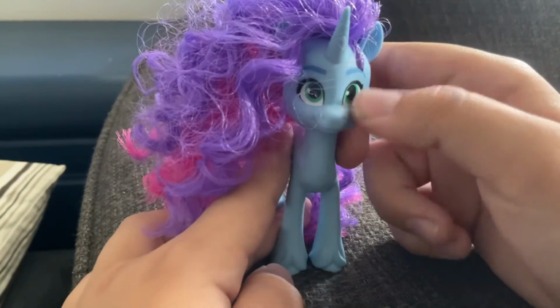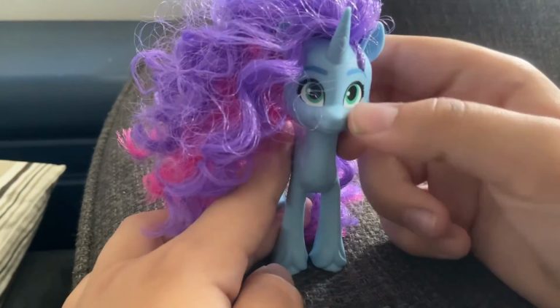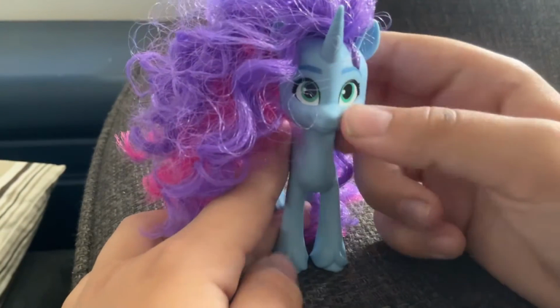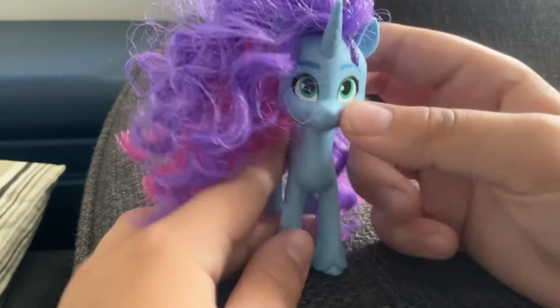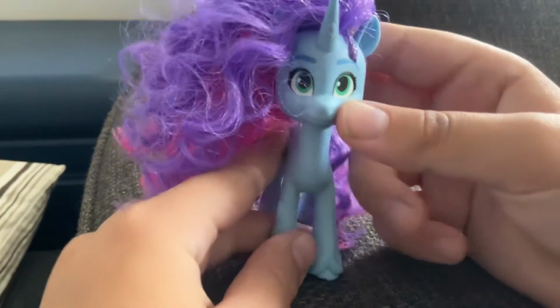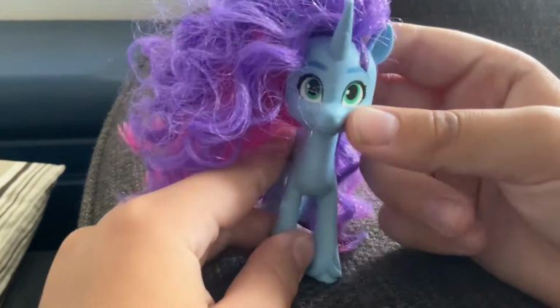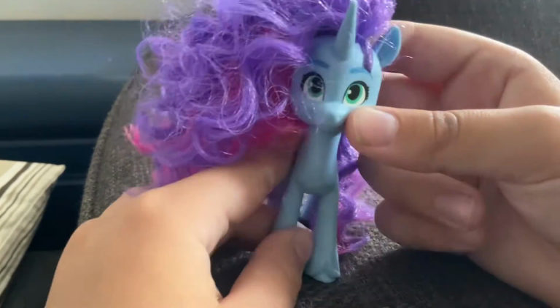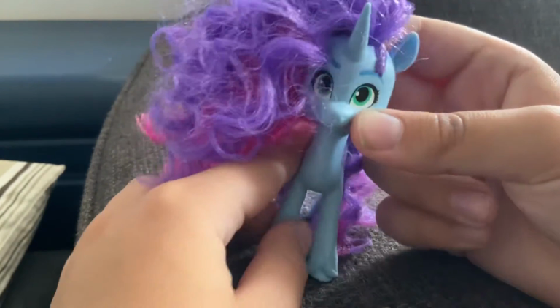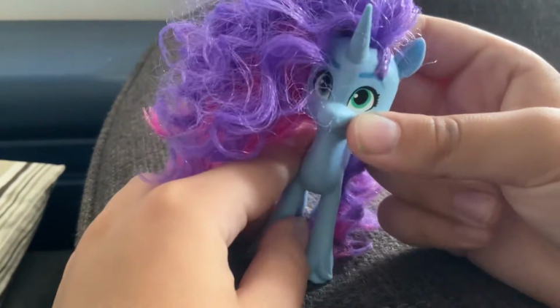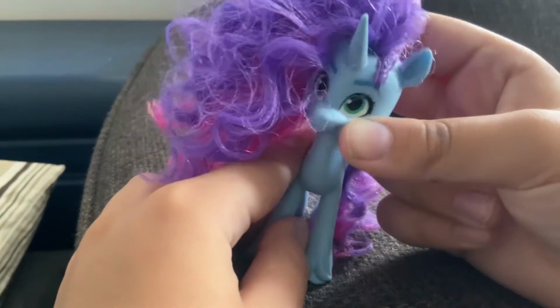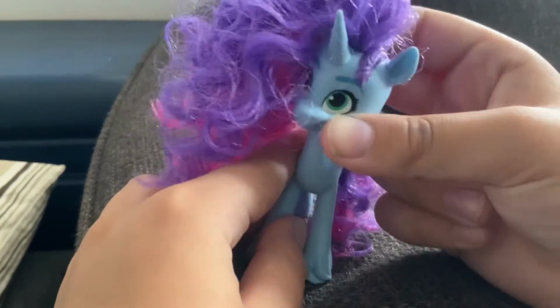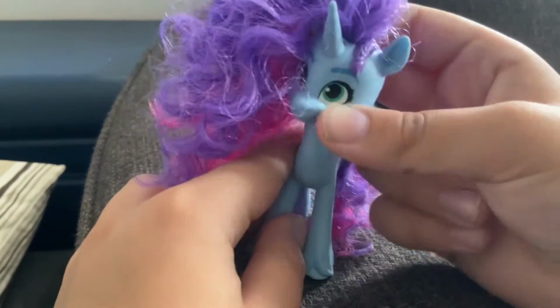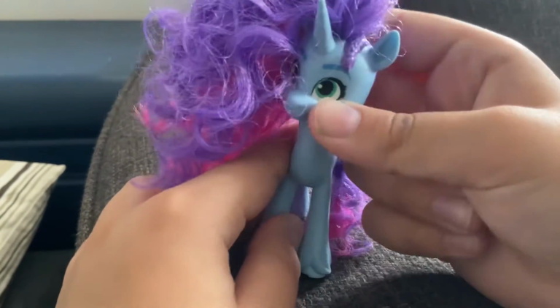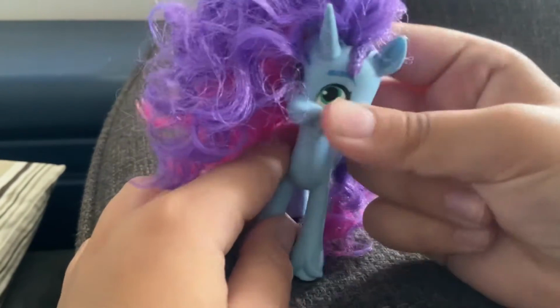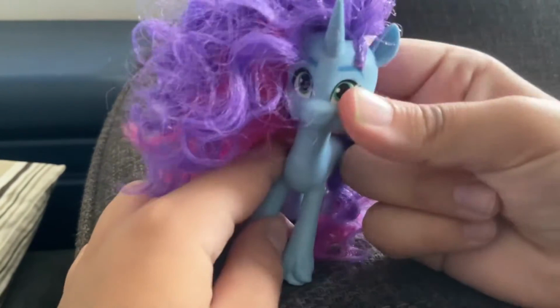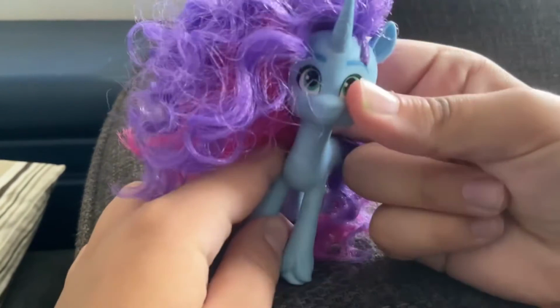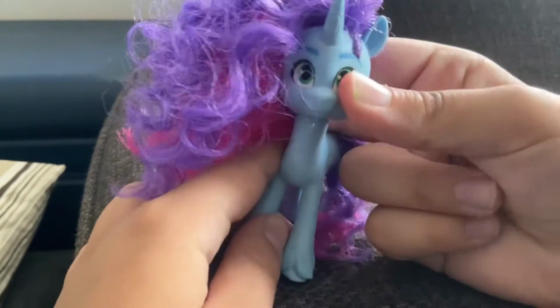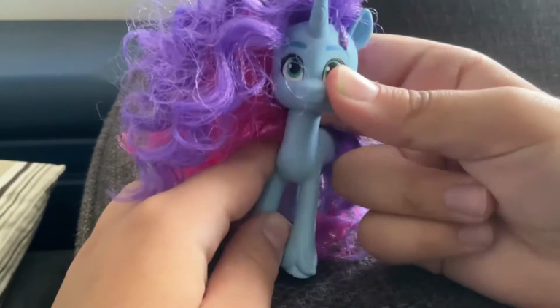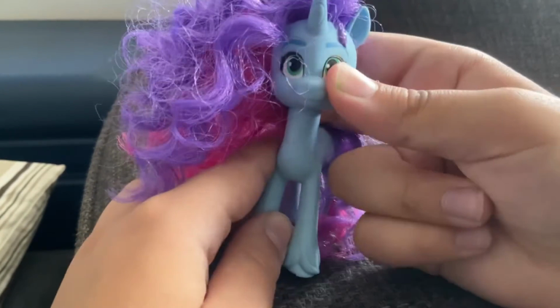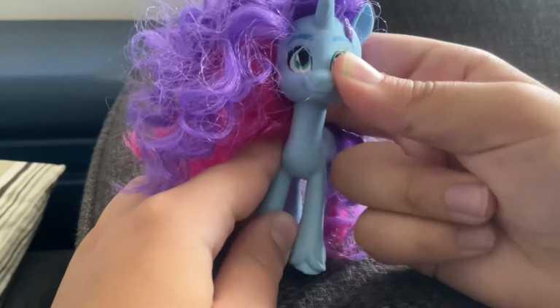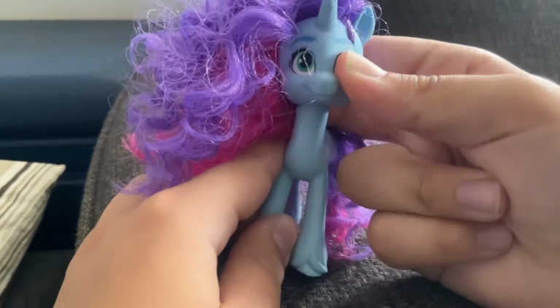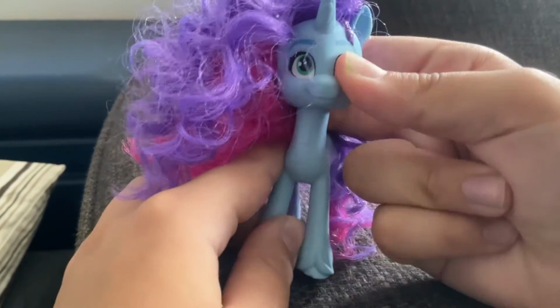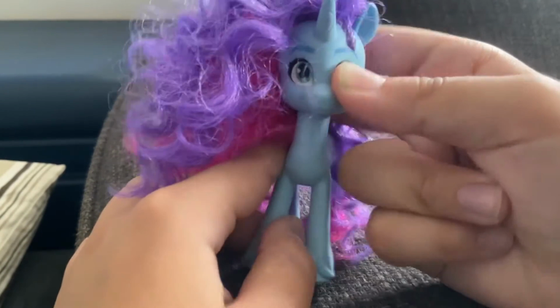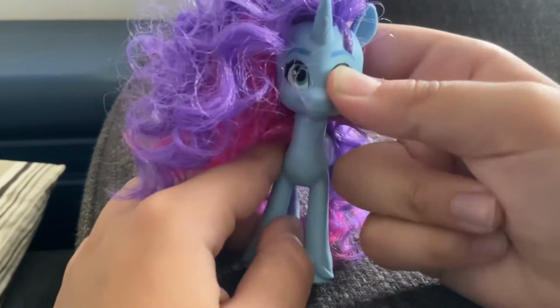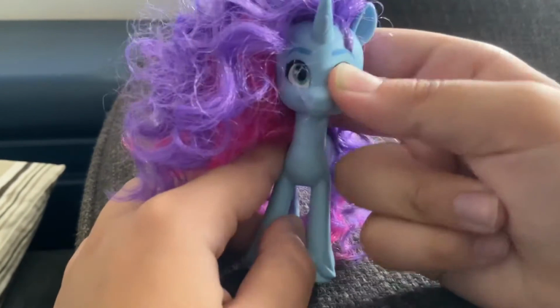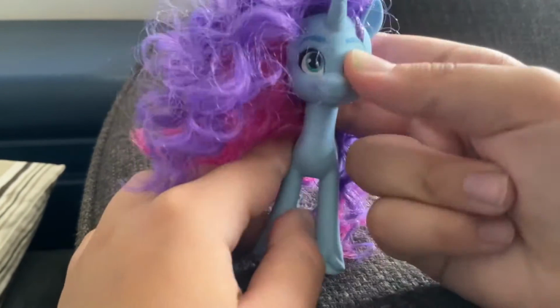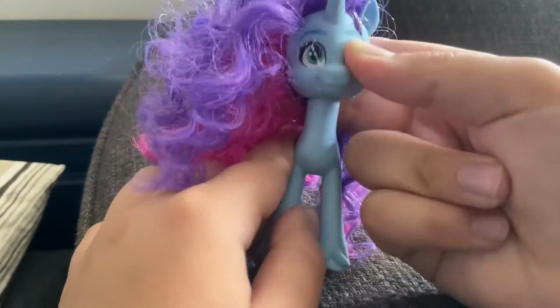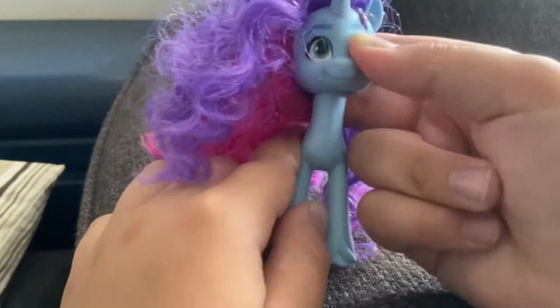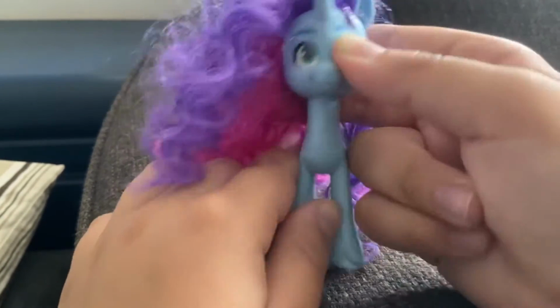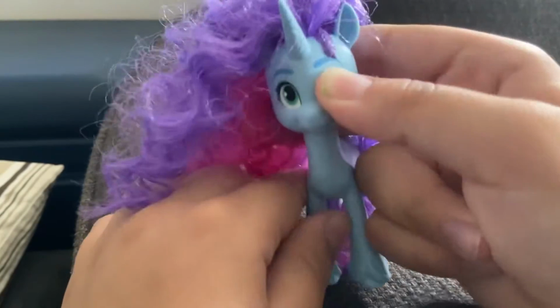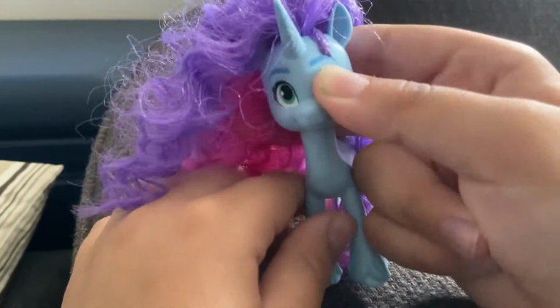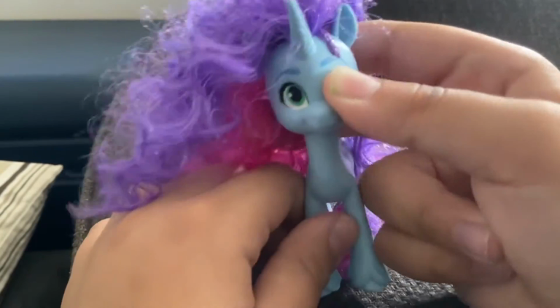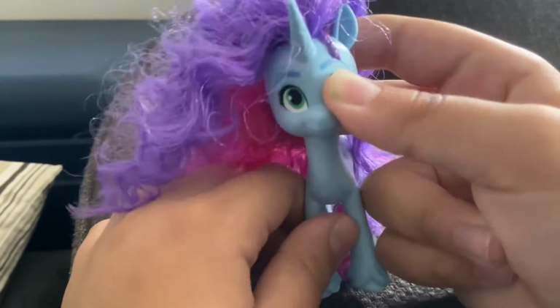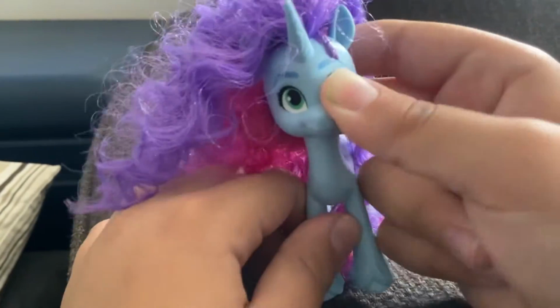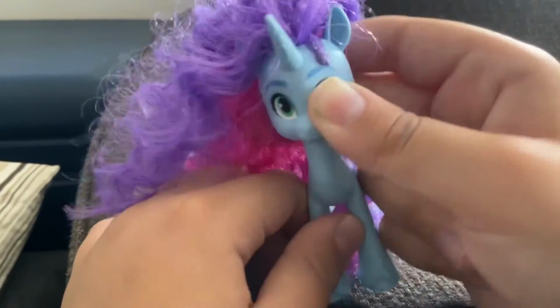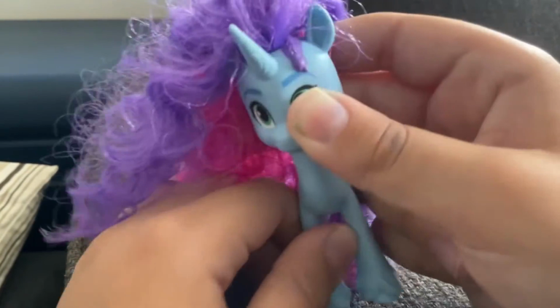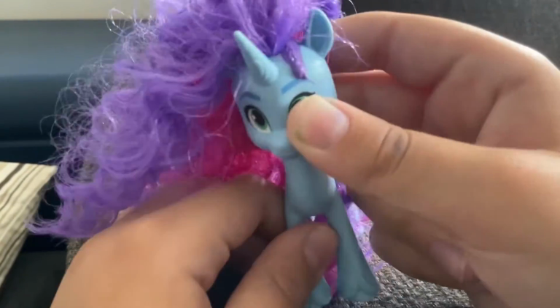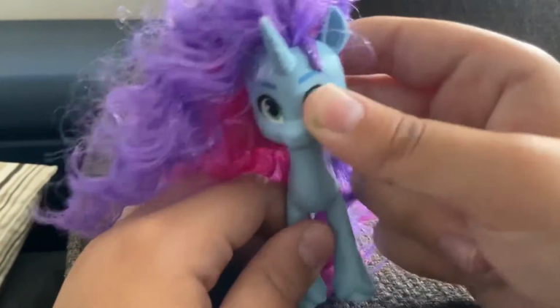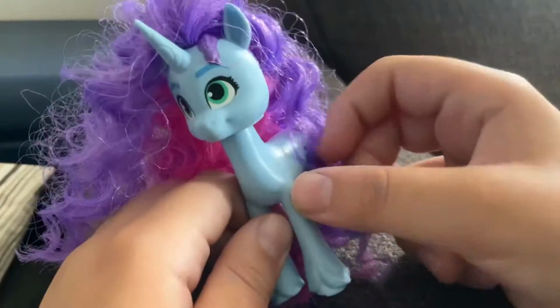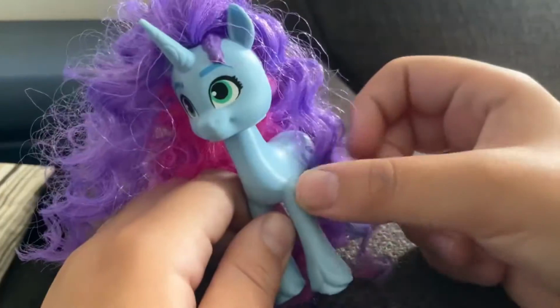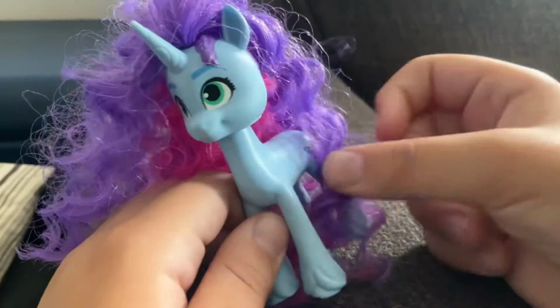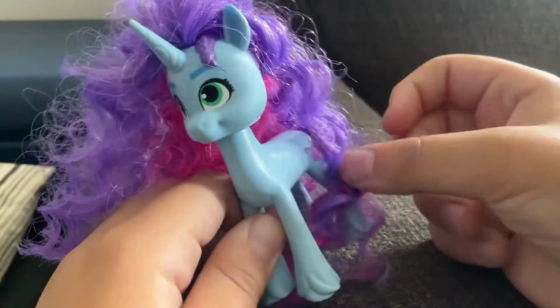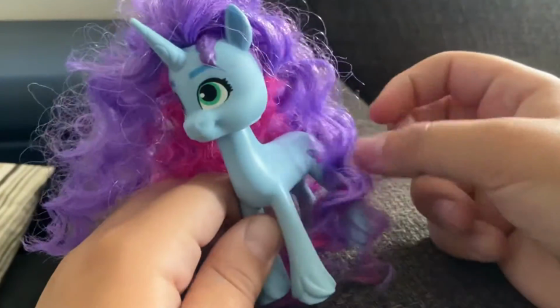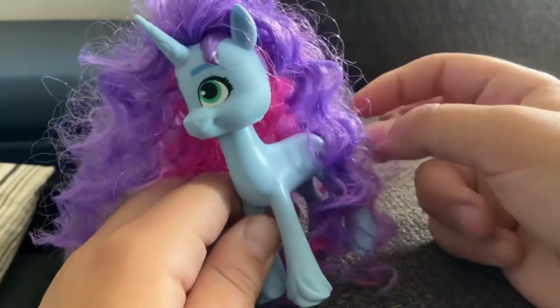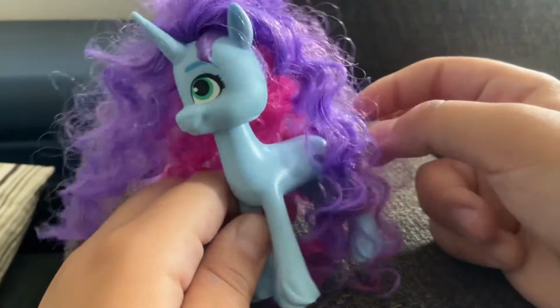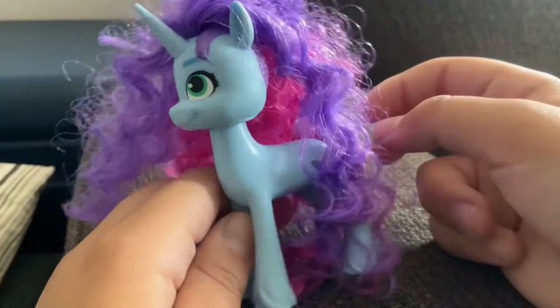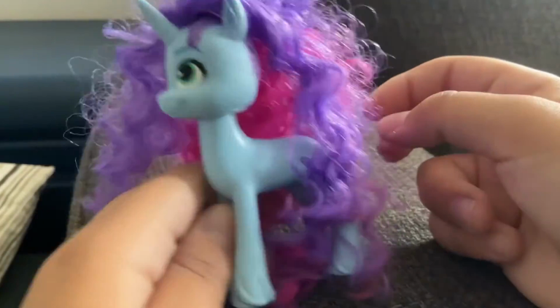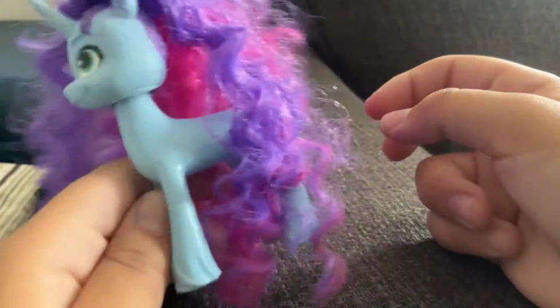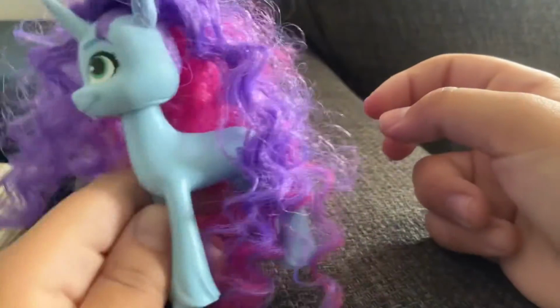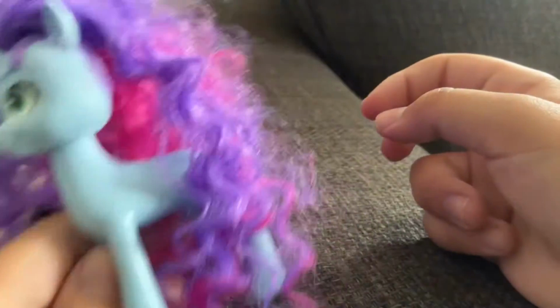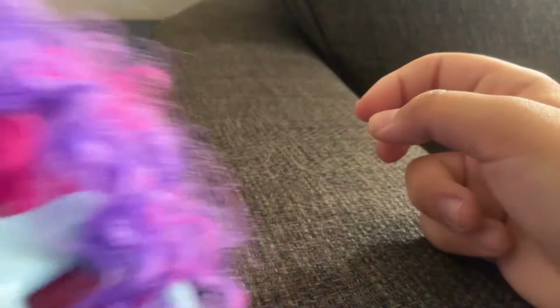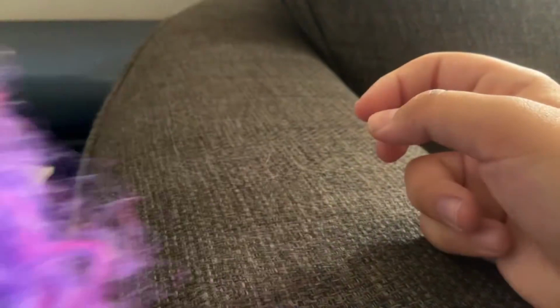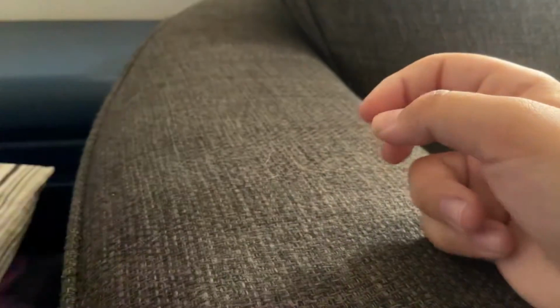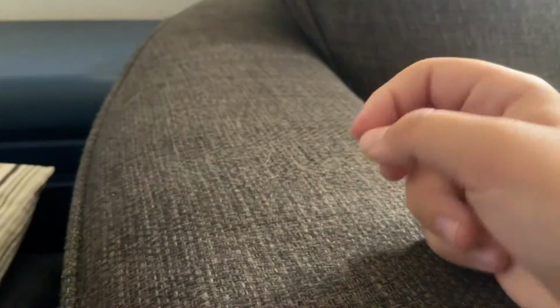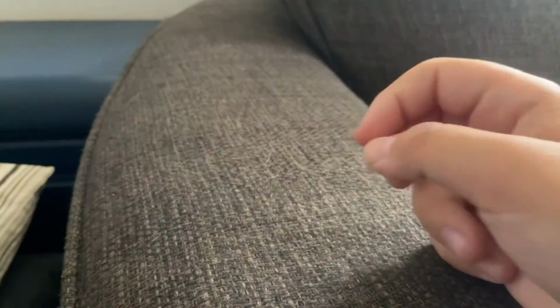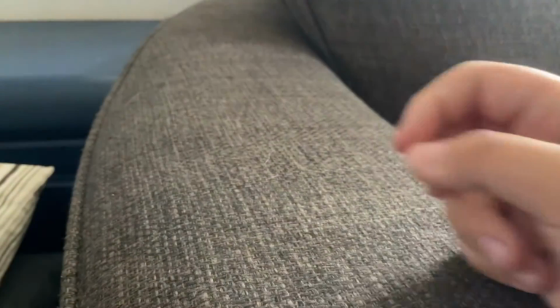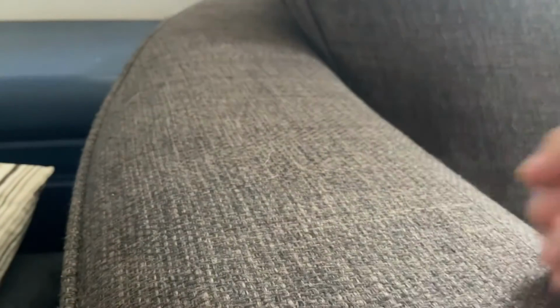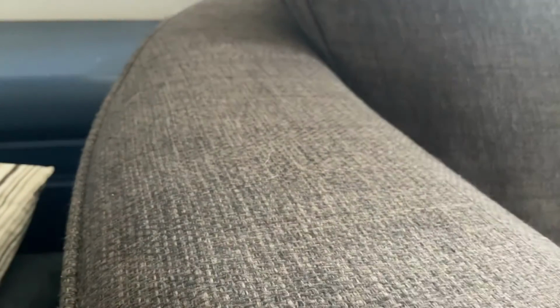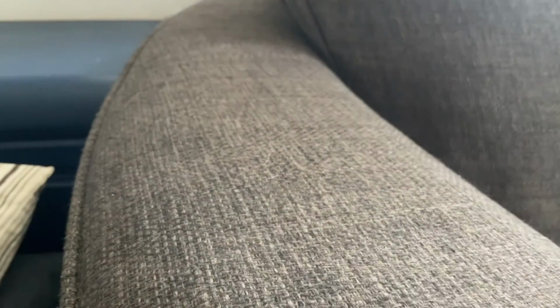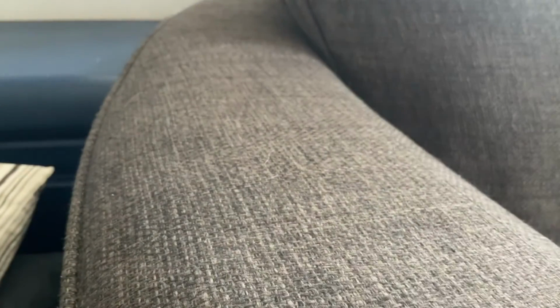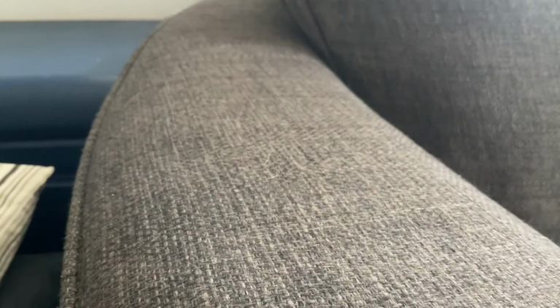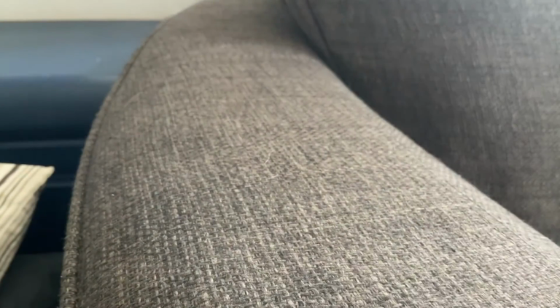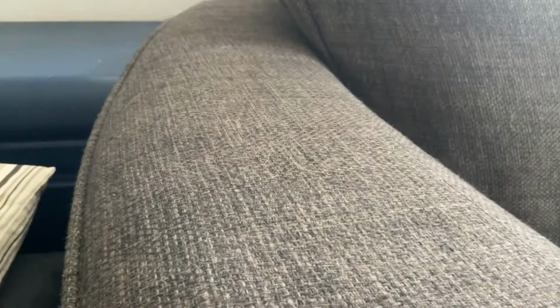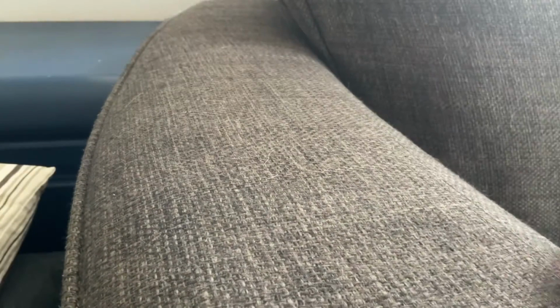All their heads are articulated, but that's the only part that's articulated.